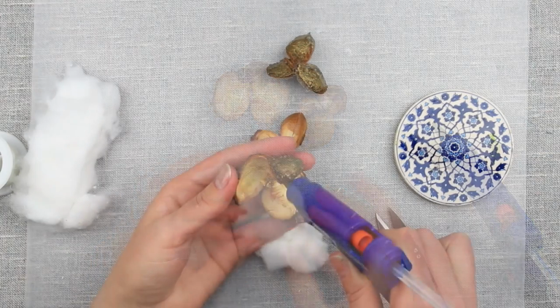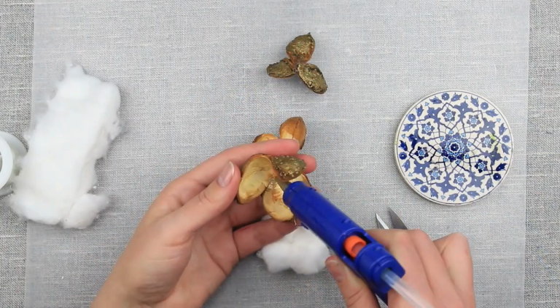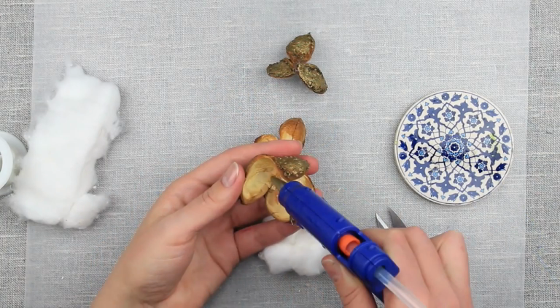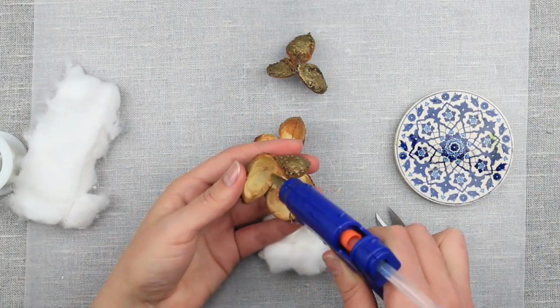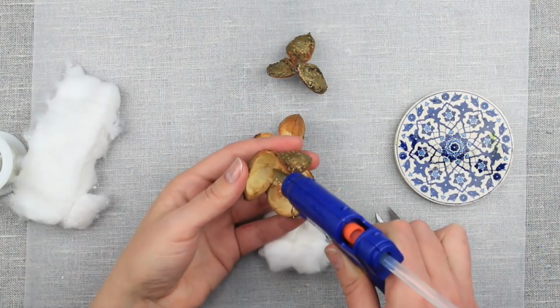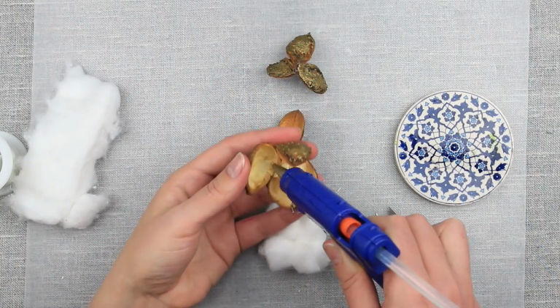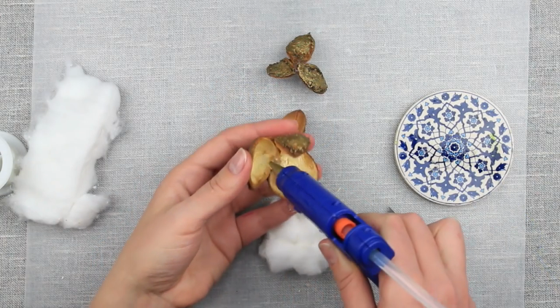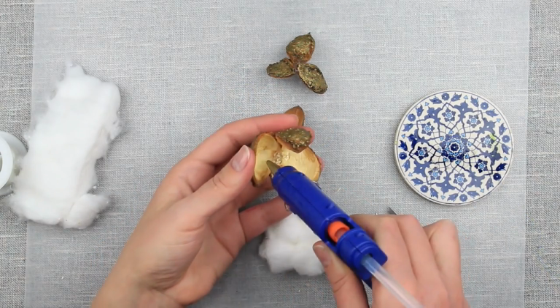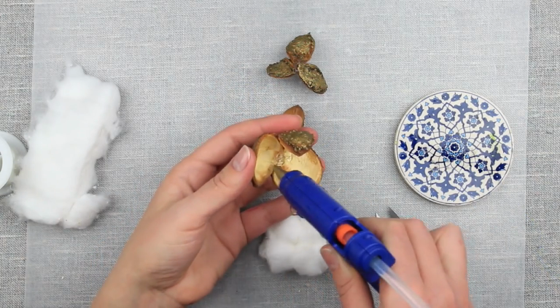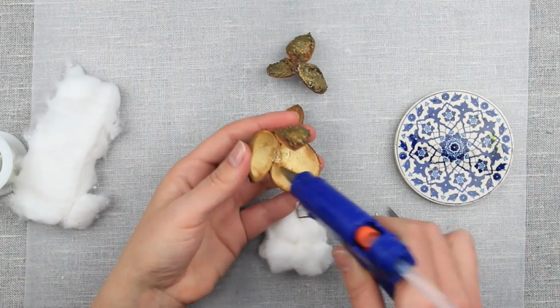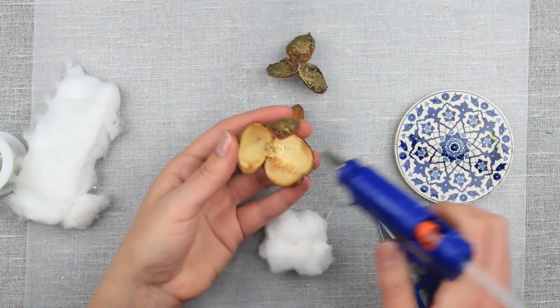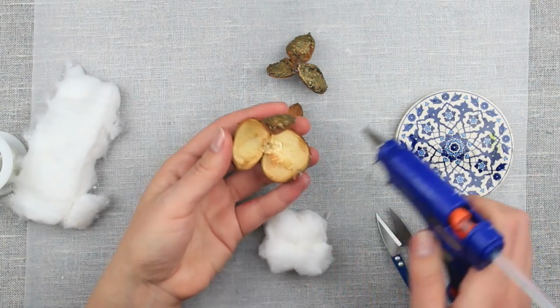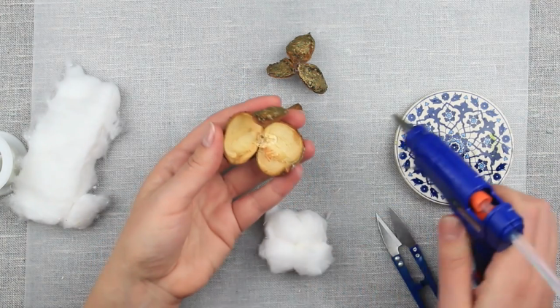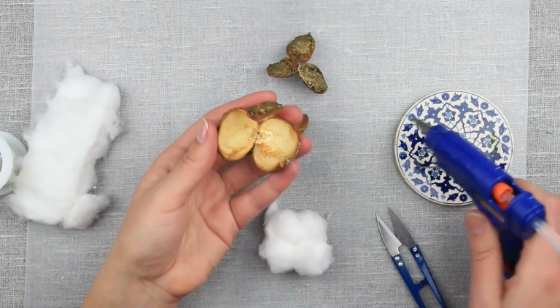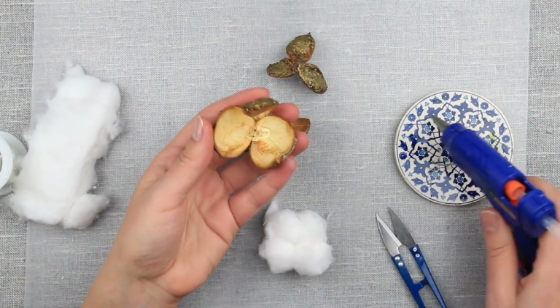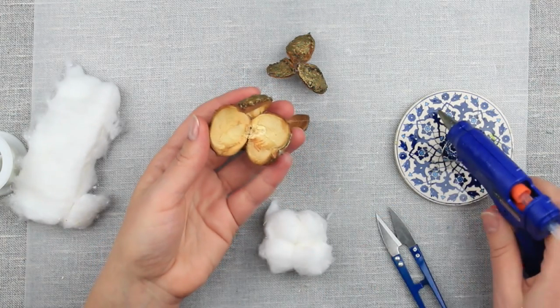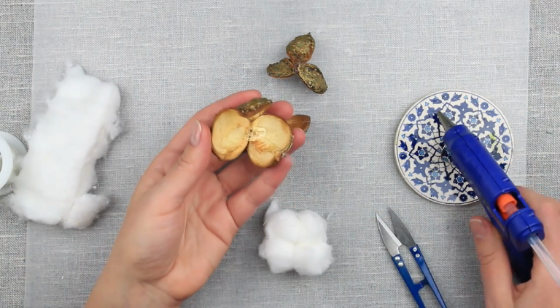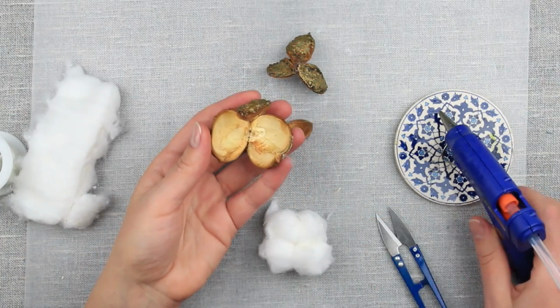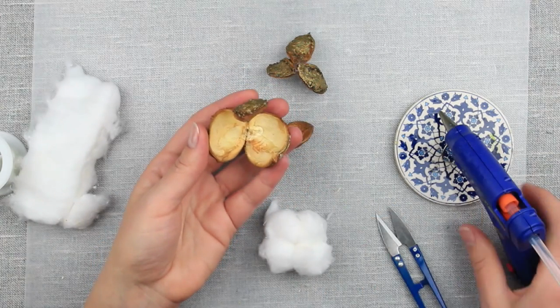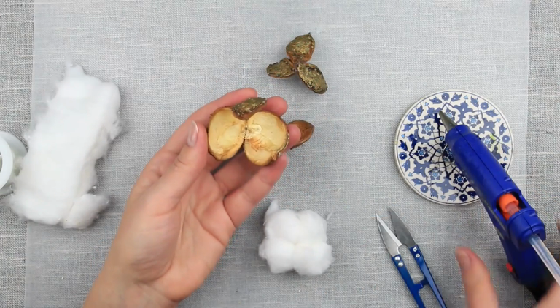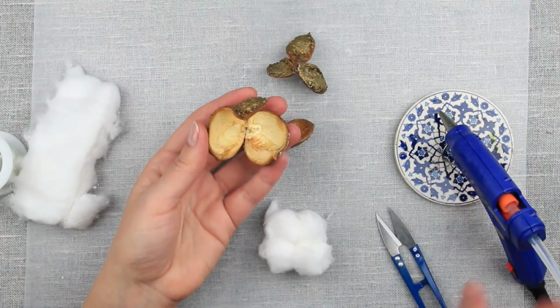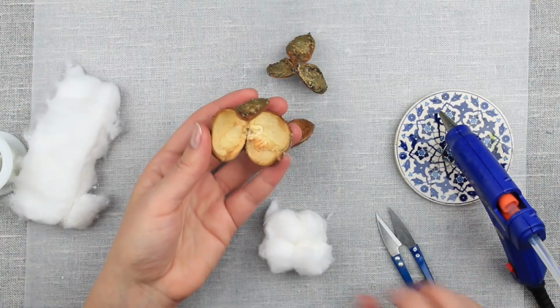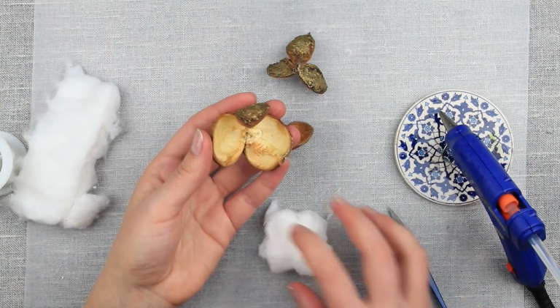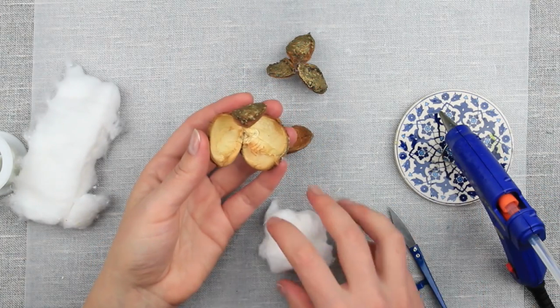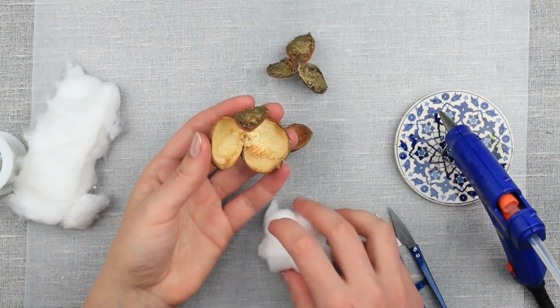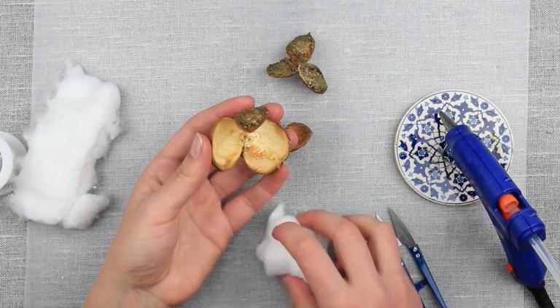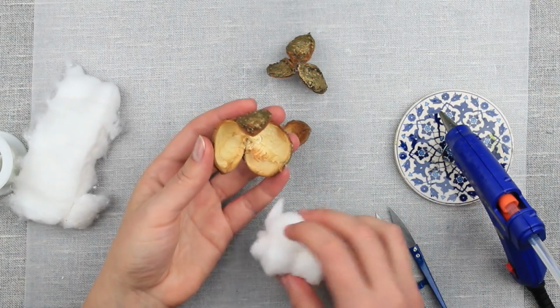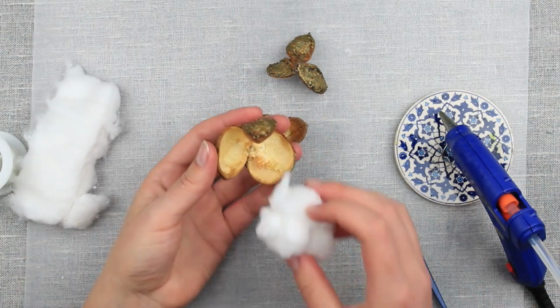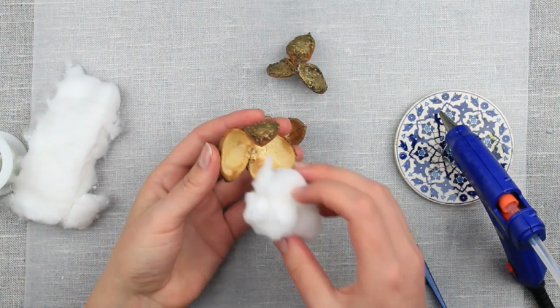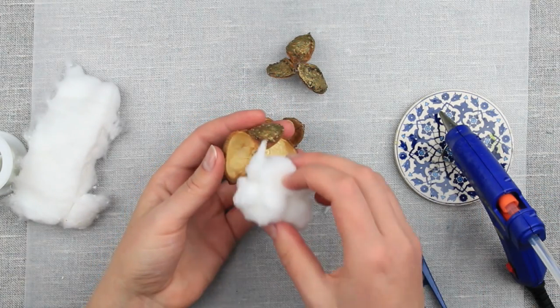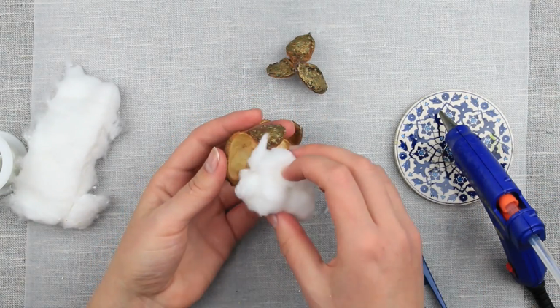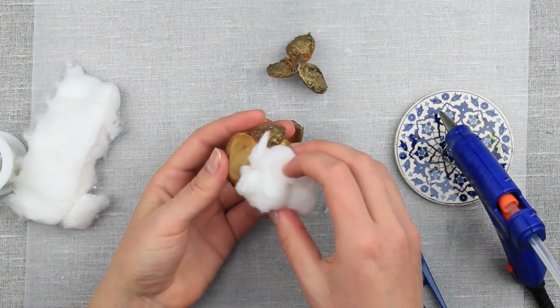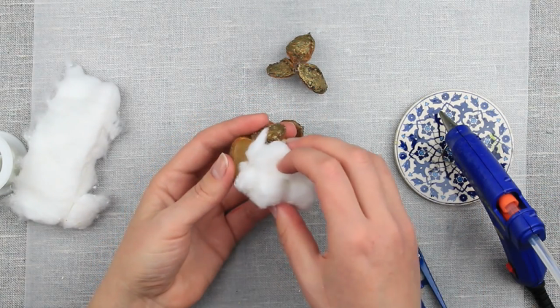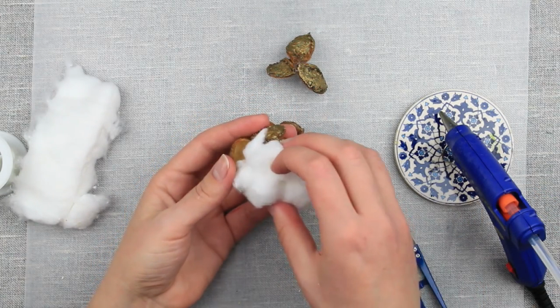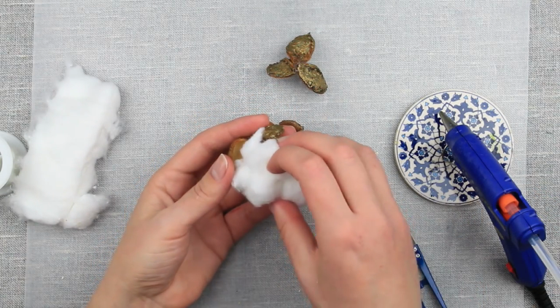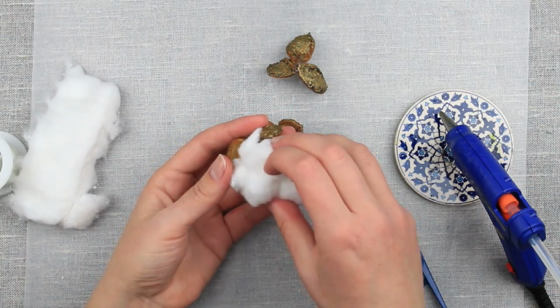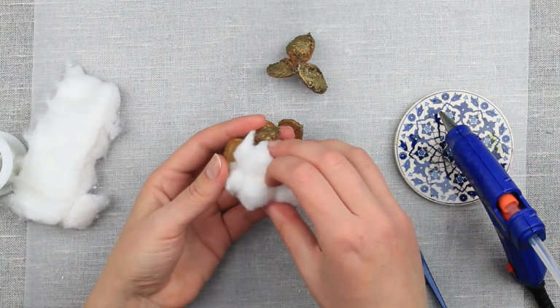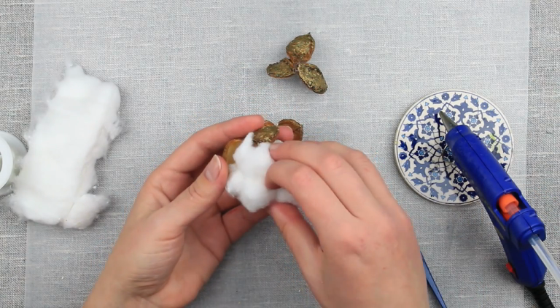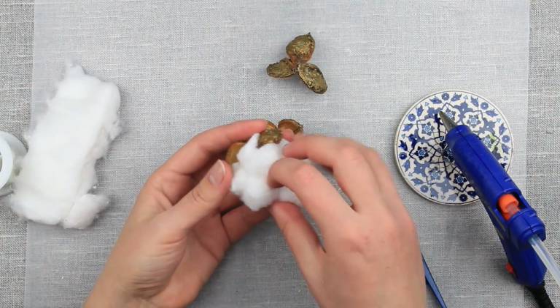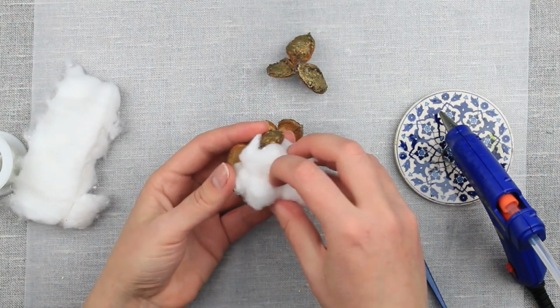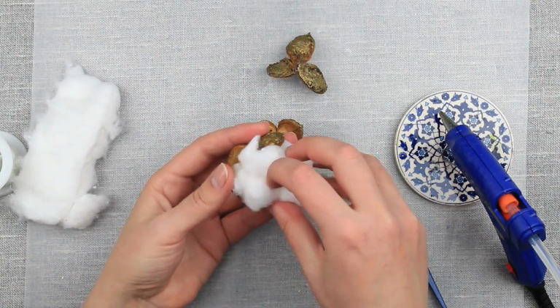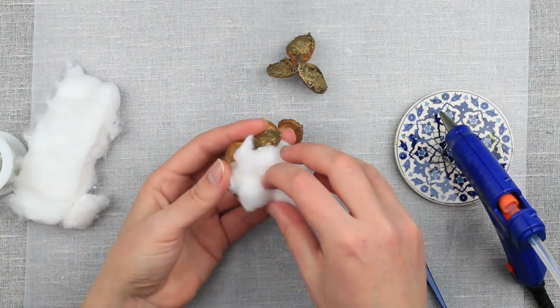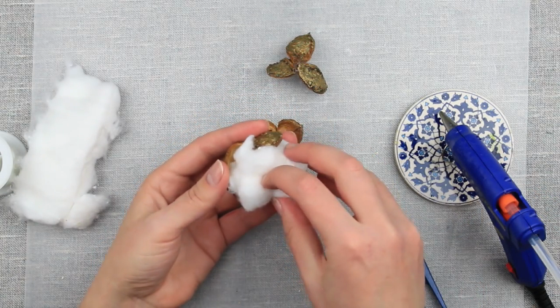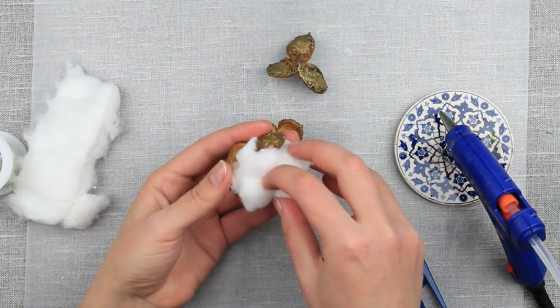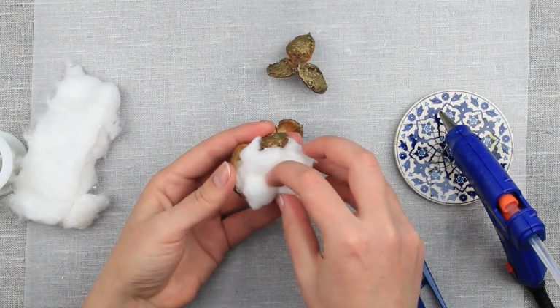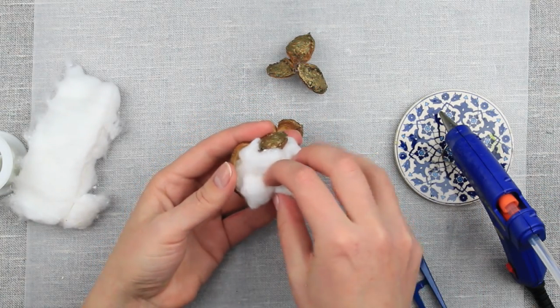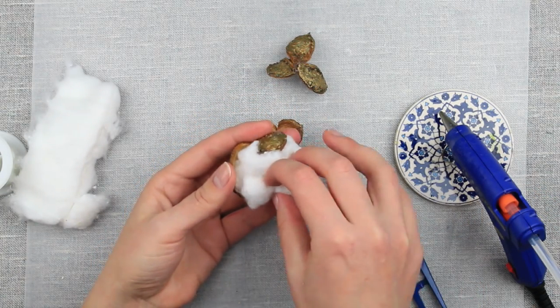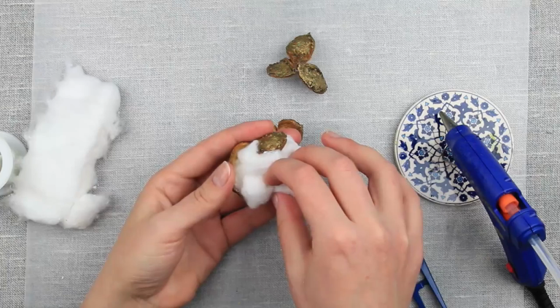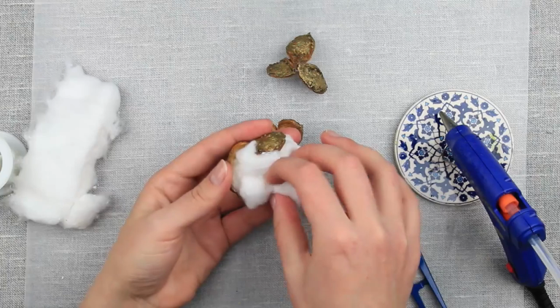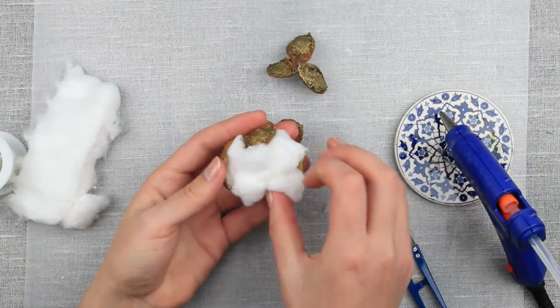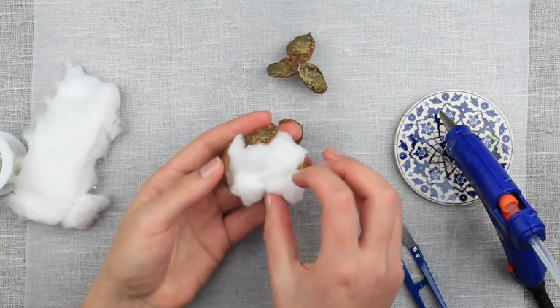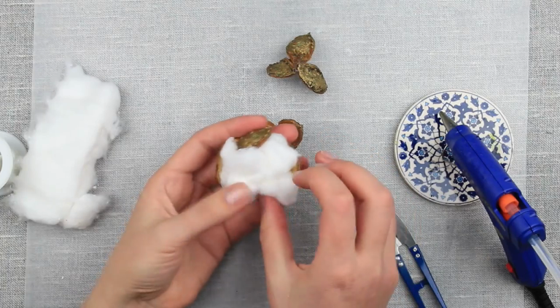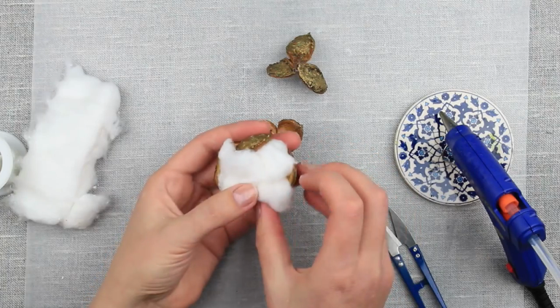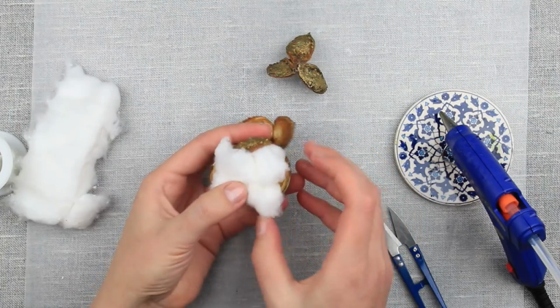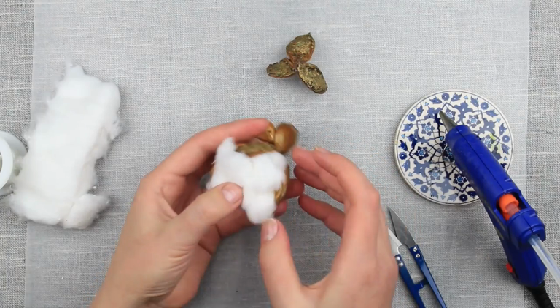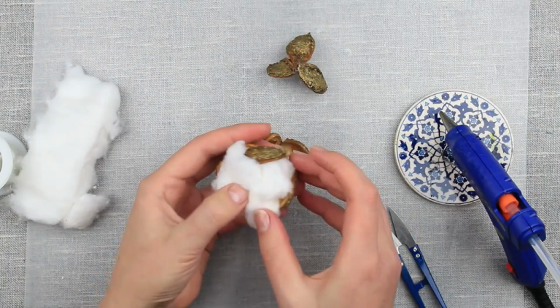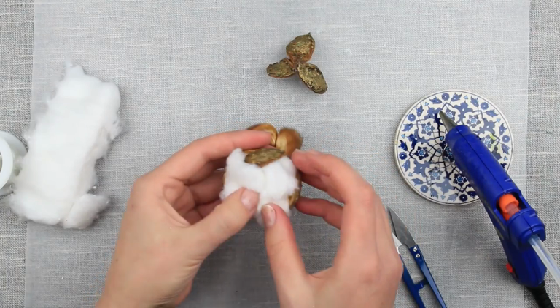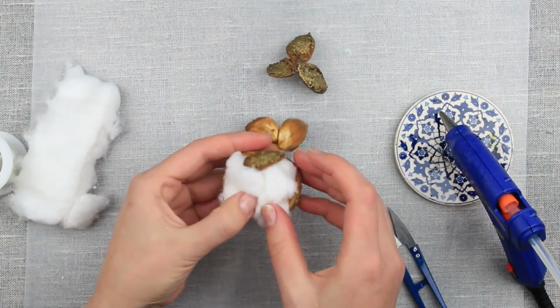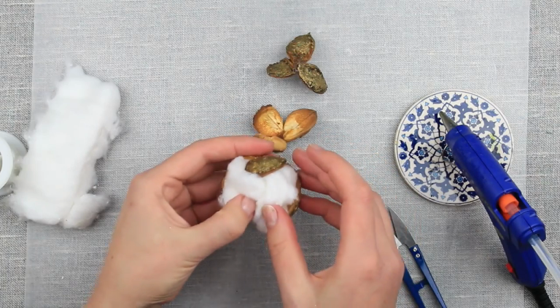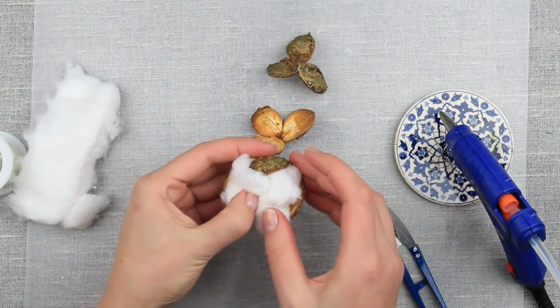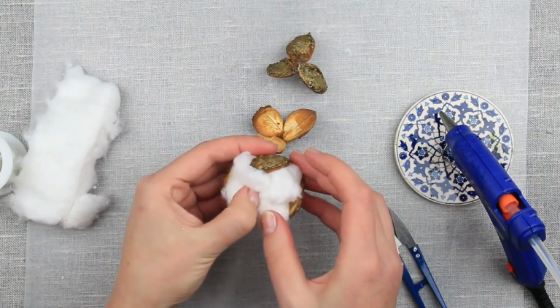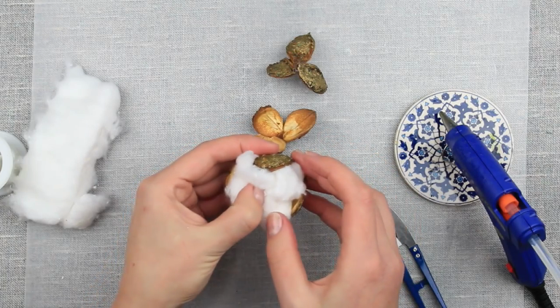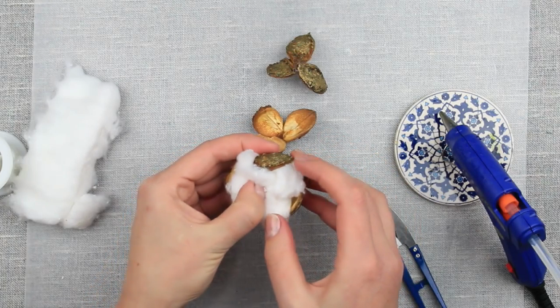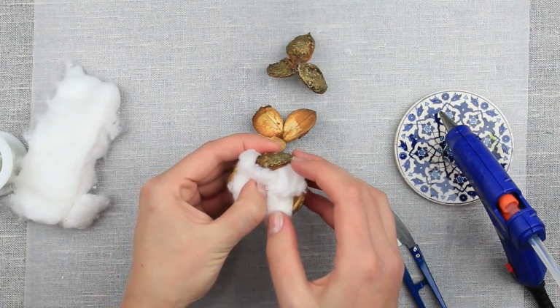Dab some glue onto the bottom of the sepal and fit in the cotton pod. Make two smaller cotton pods the same way.